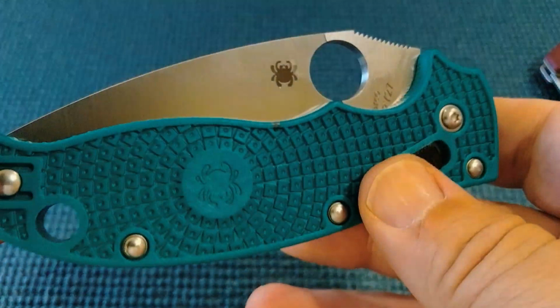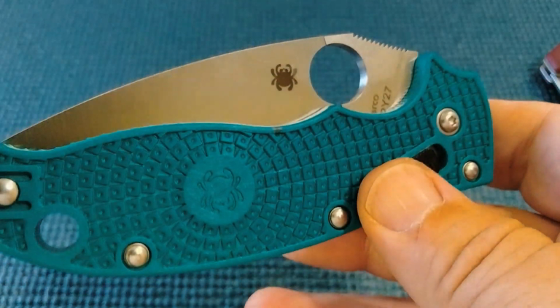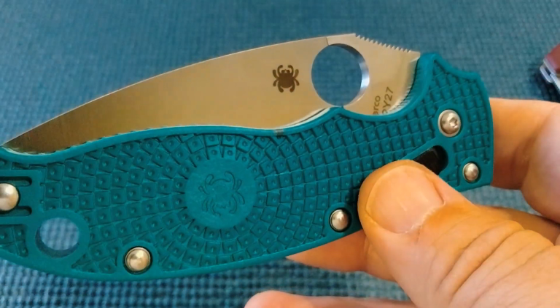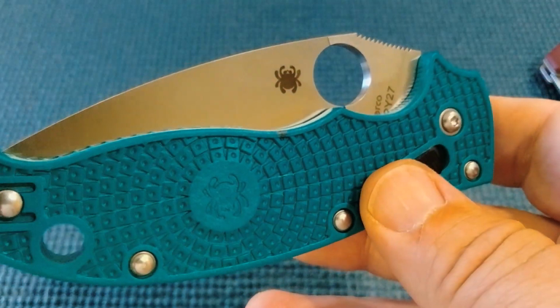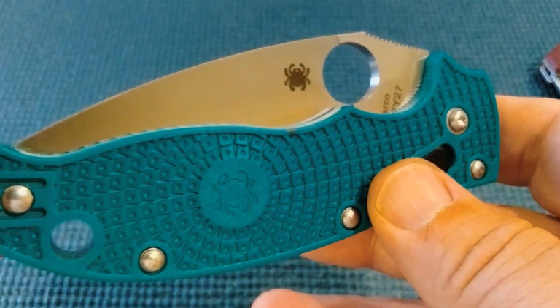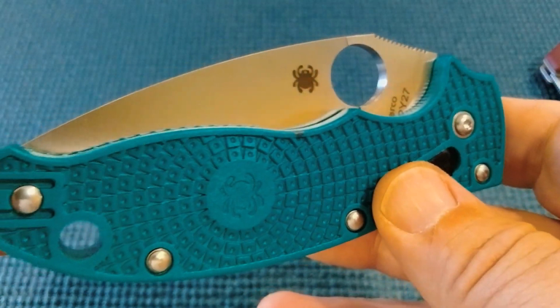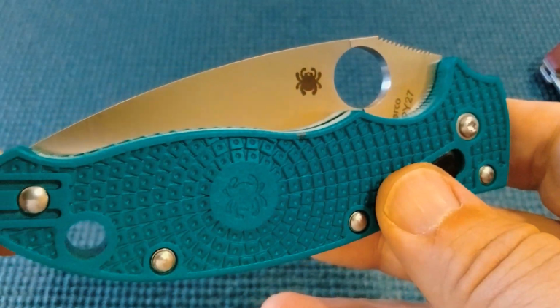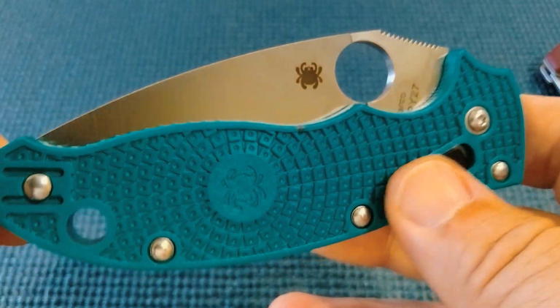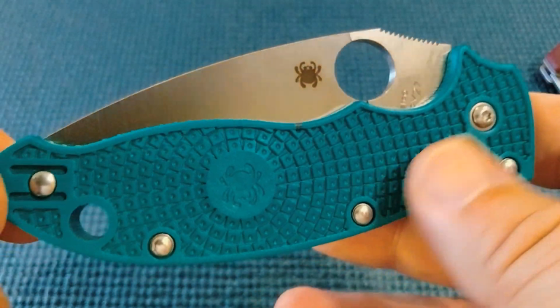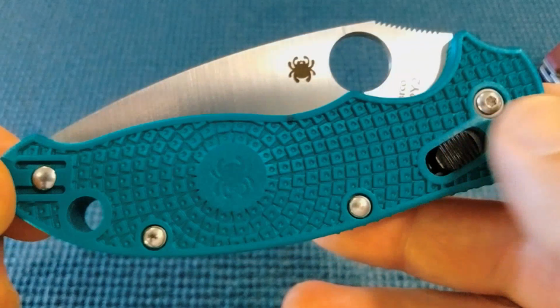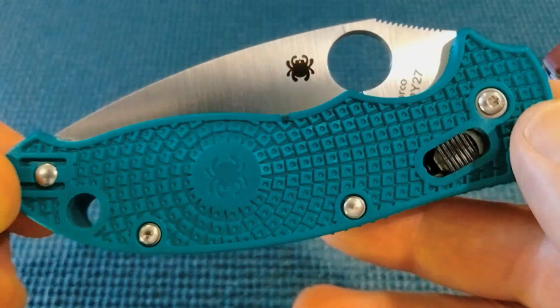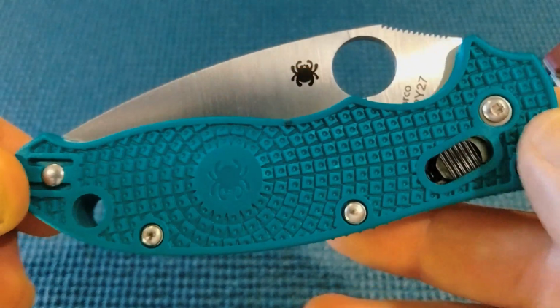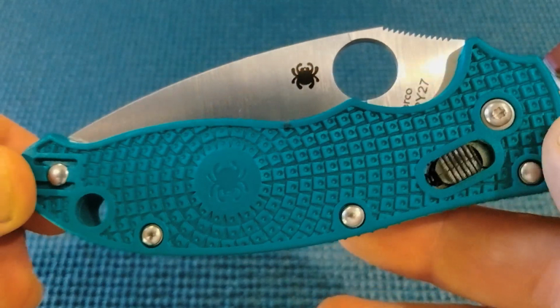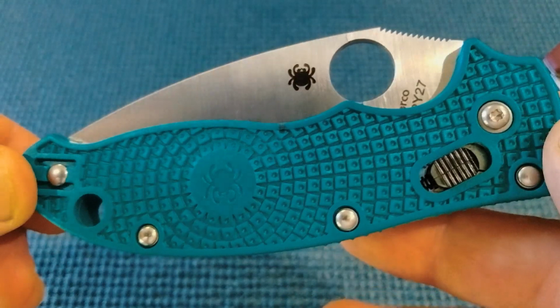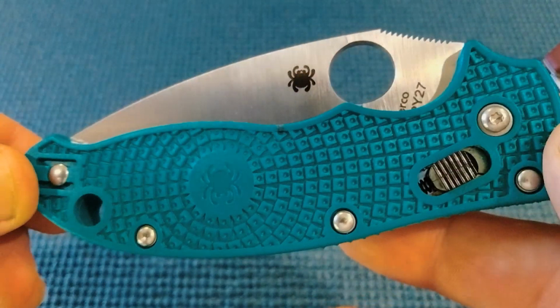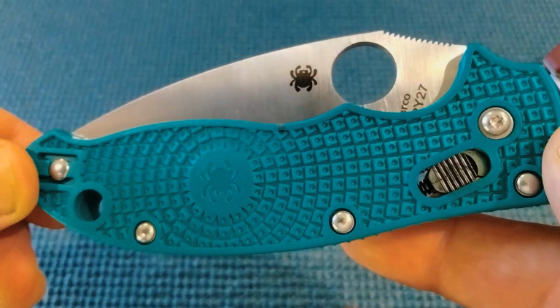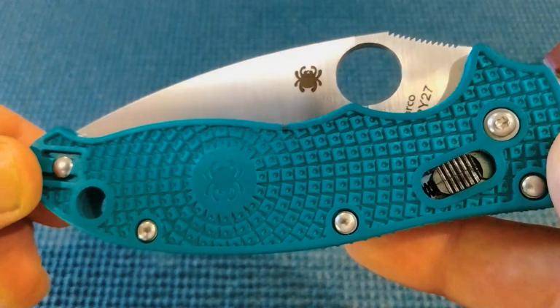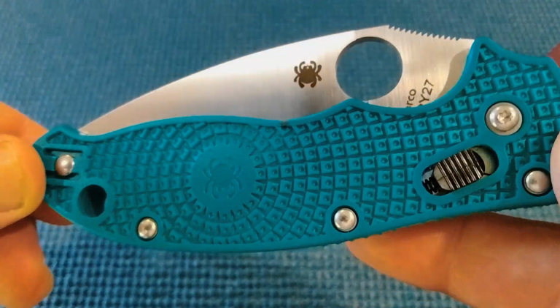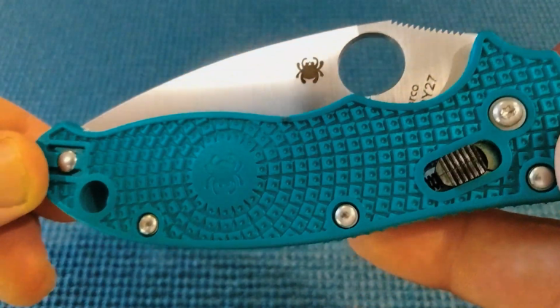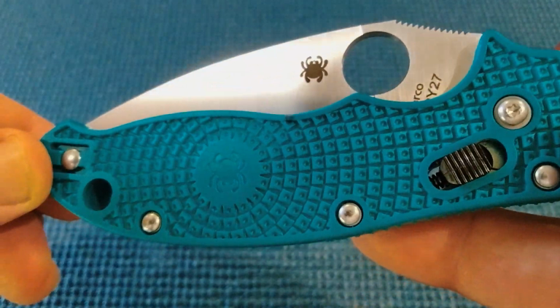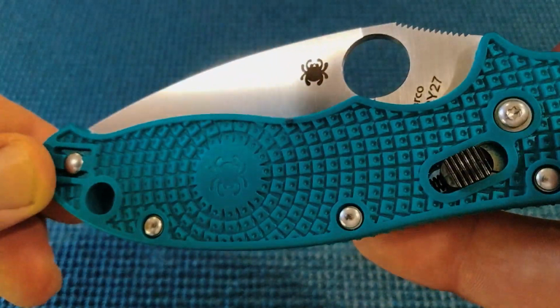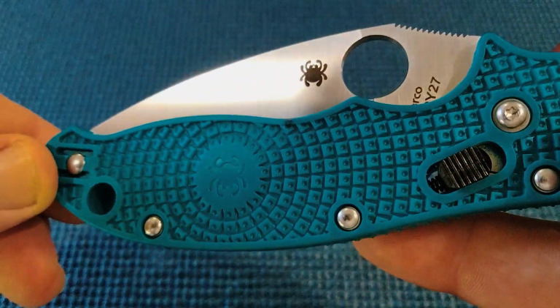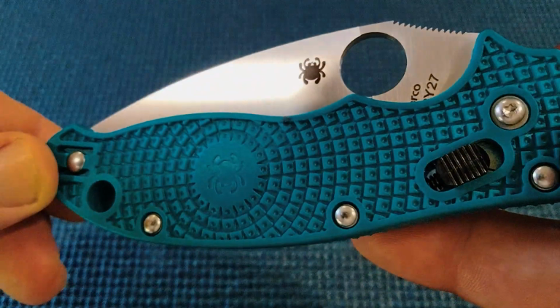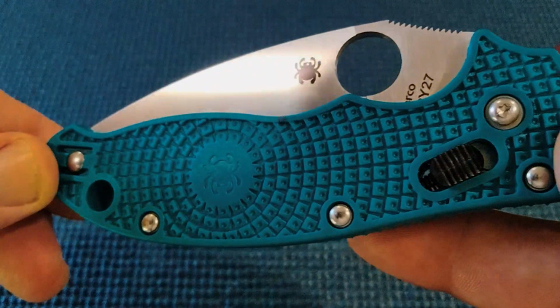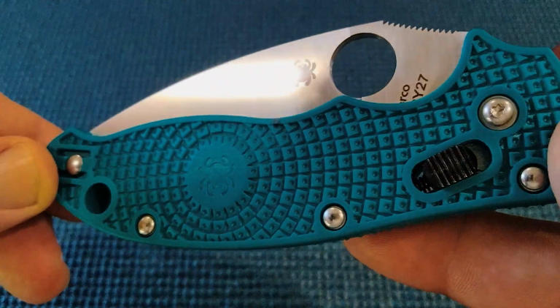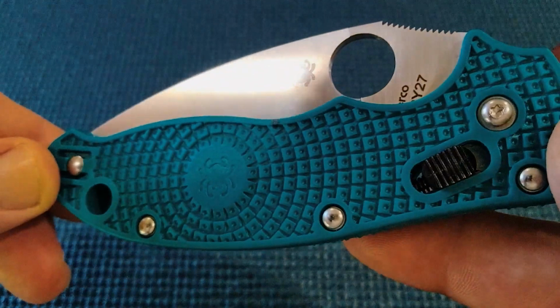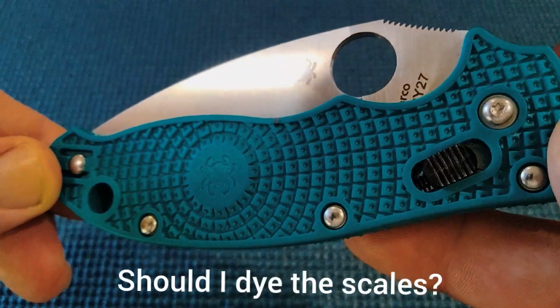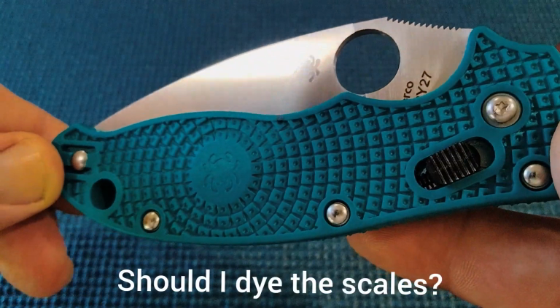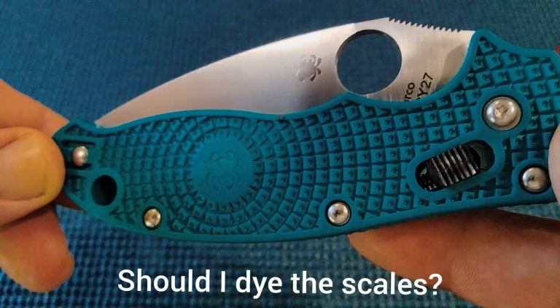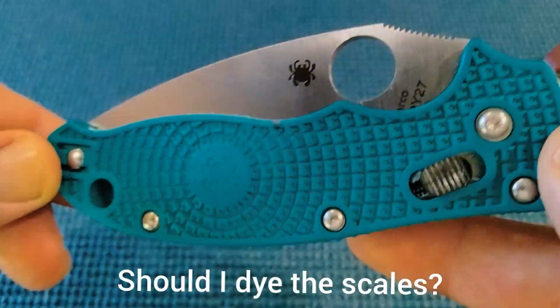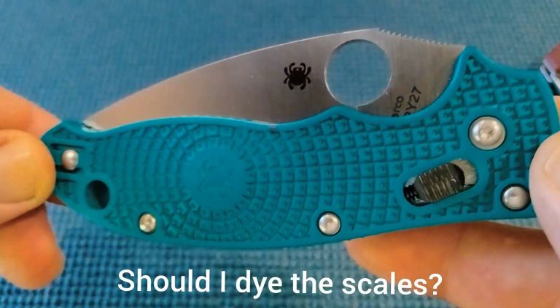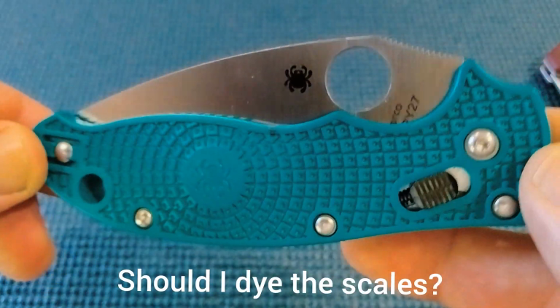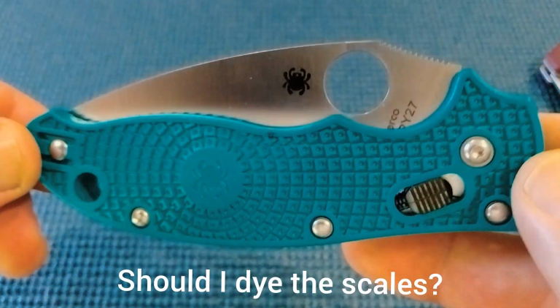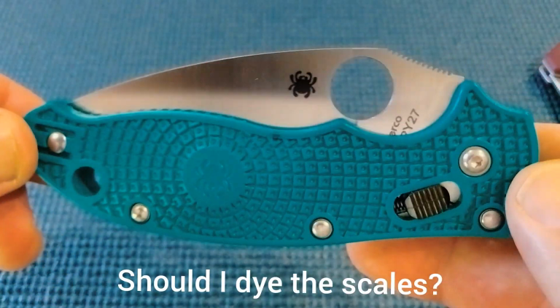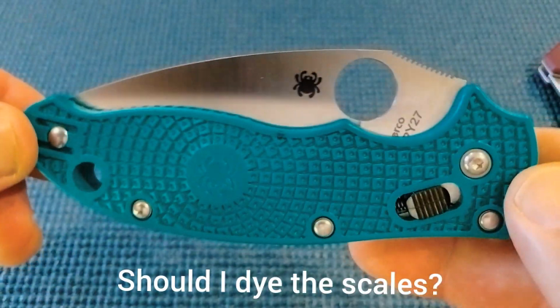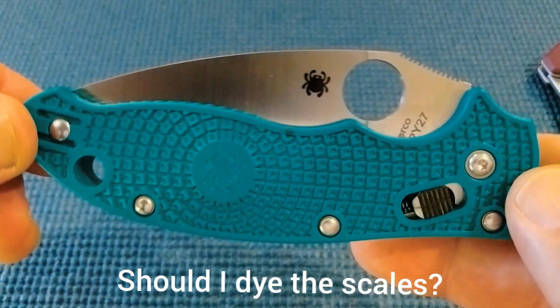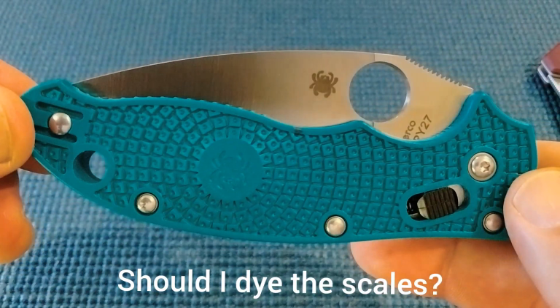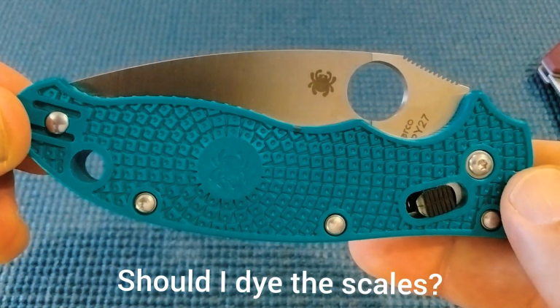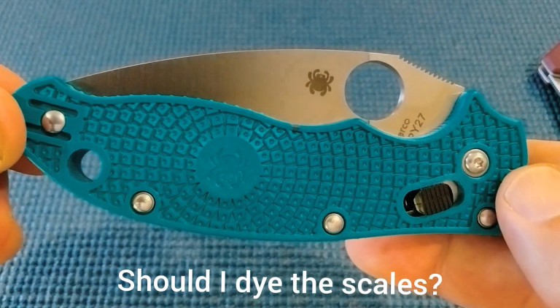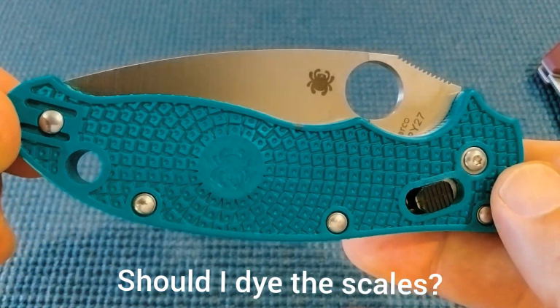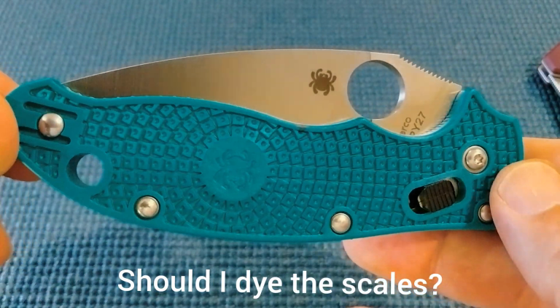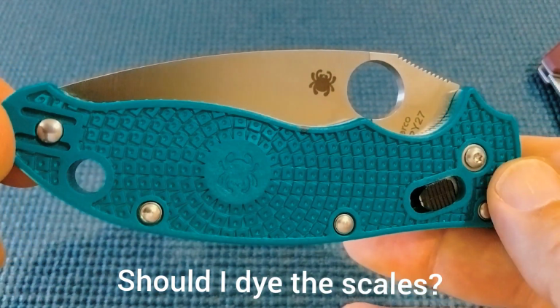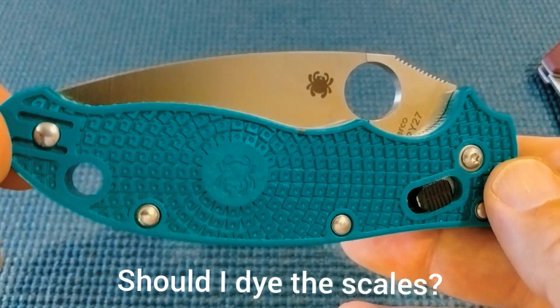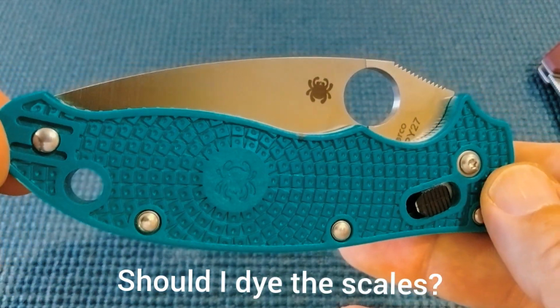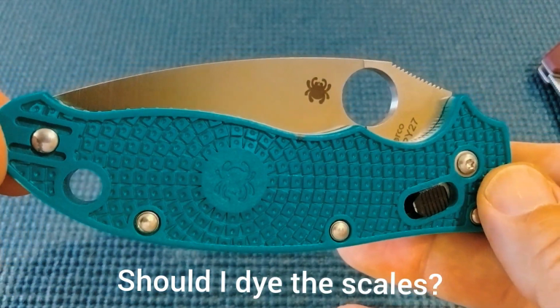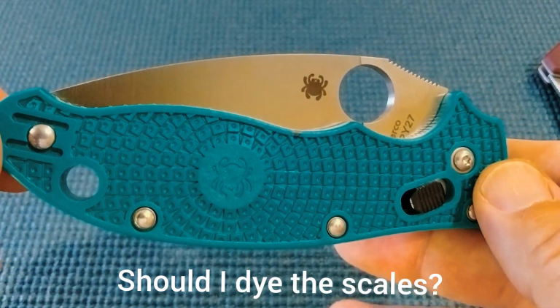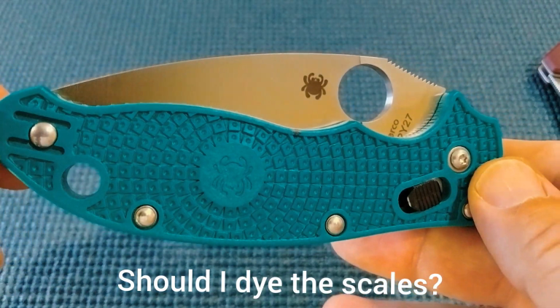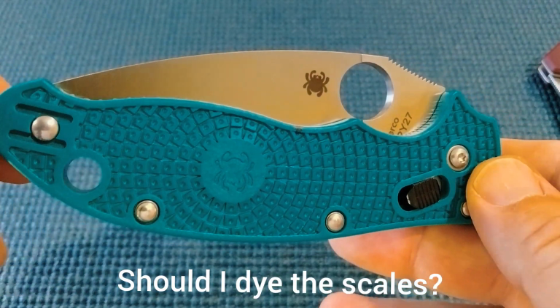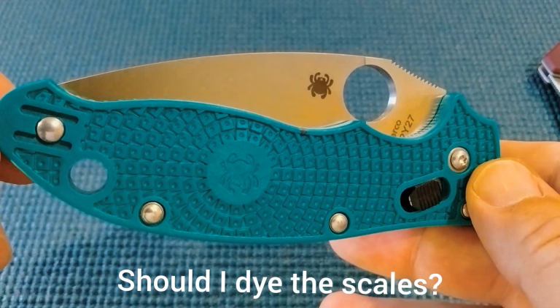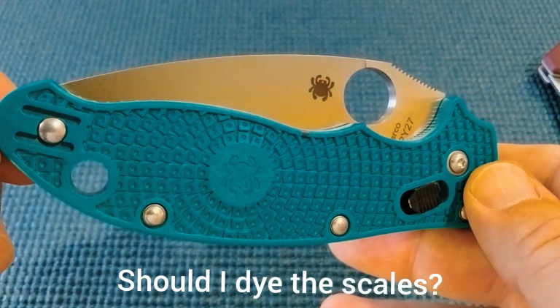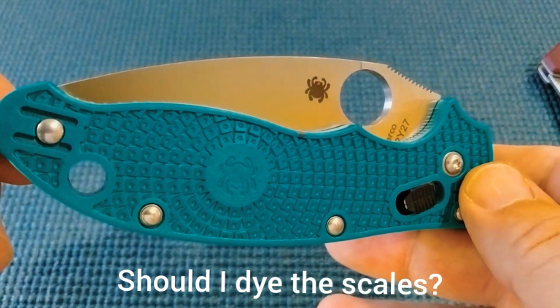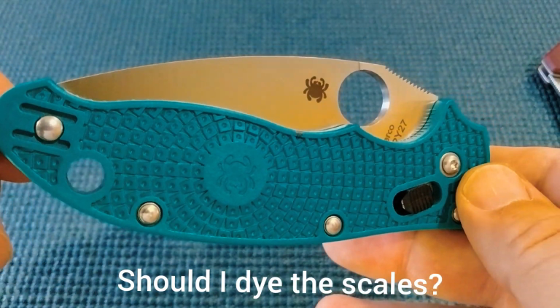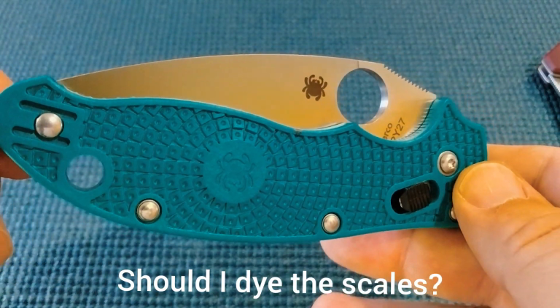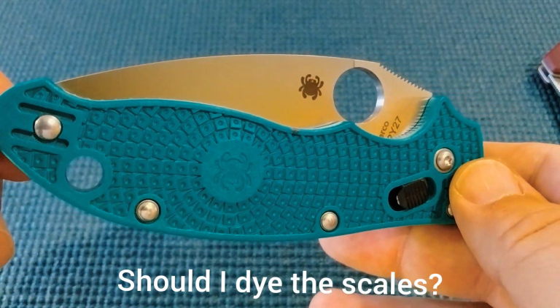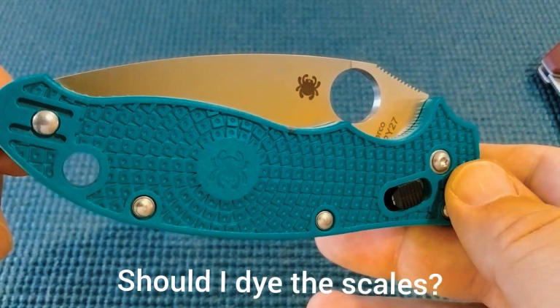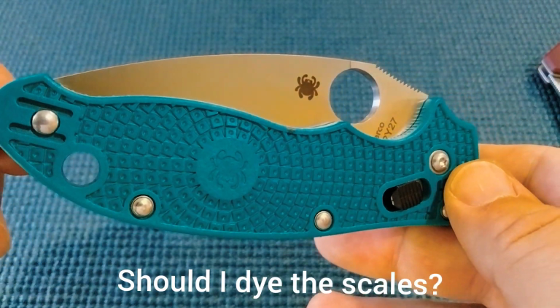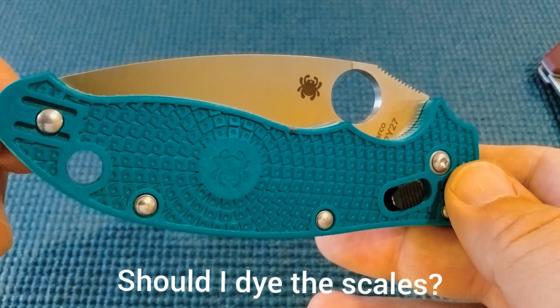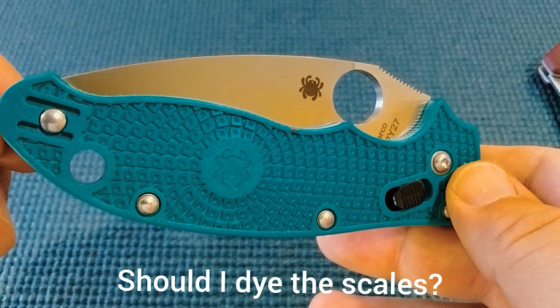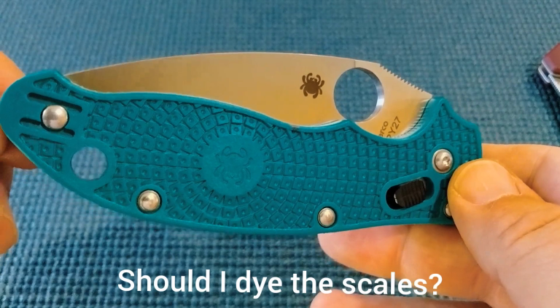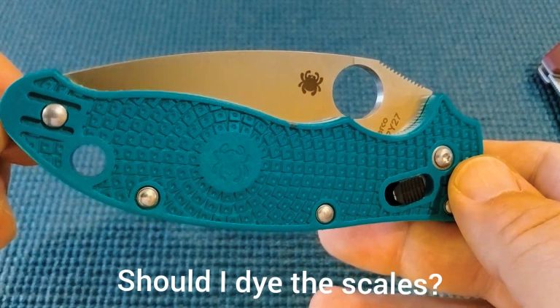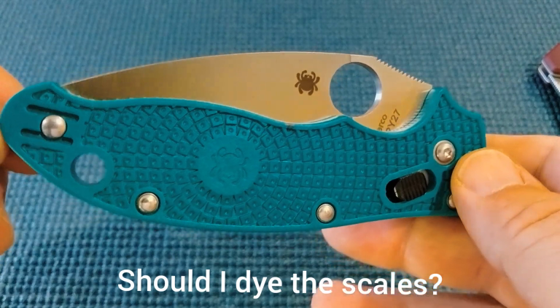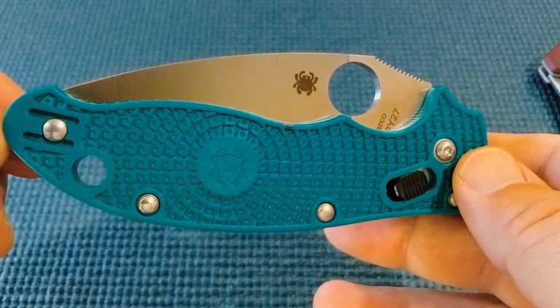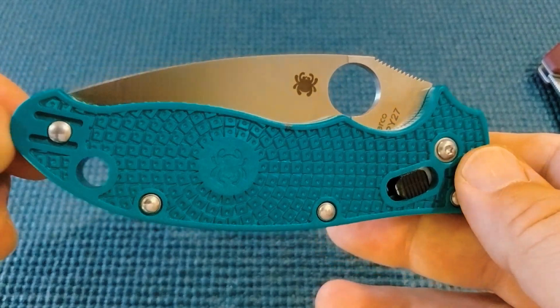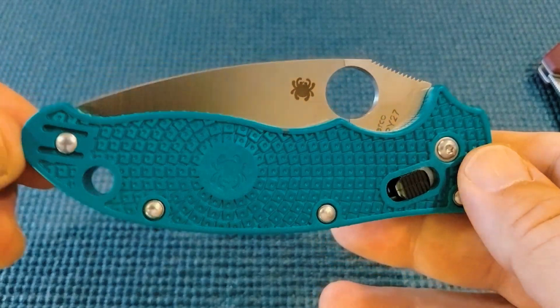There we go — that's the Spyderco Manix 2 in Spy 27.